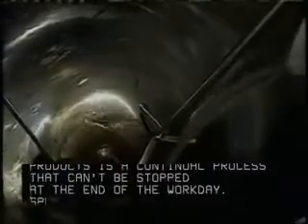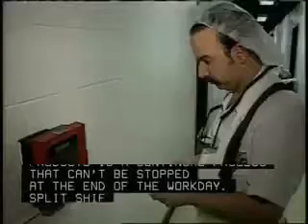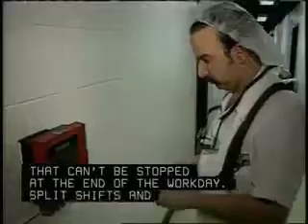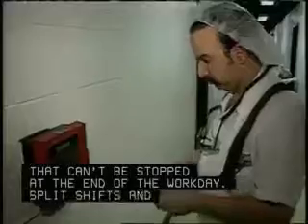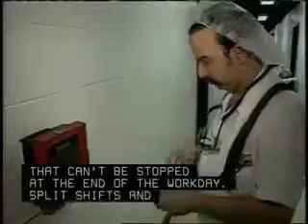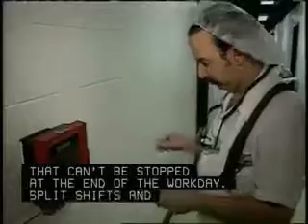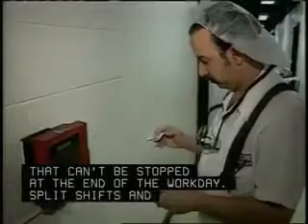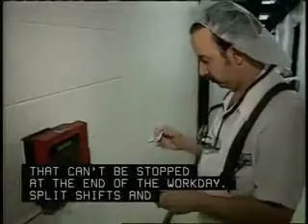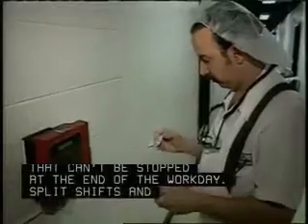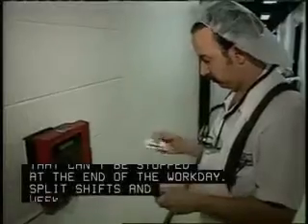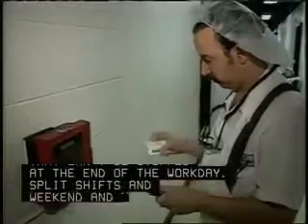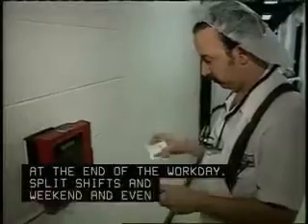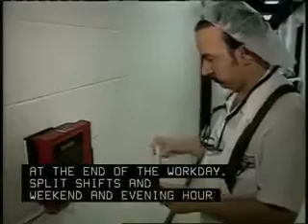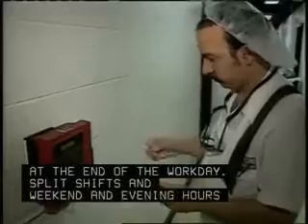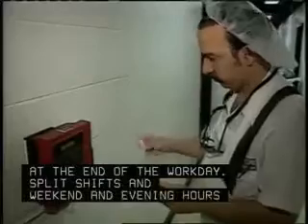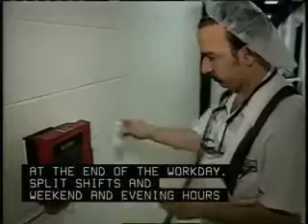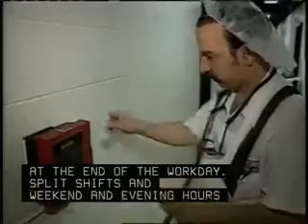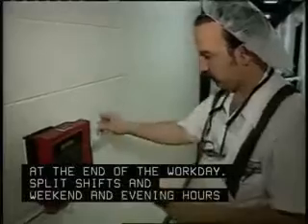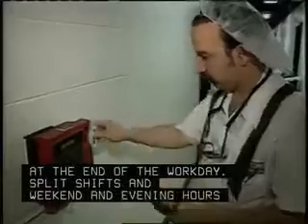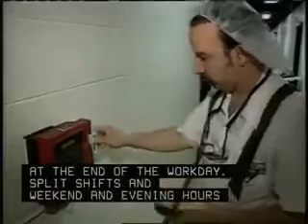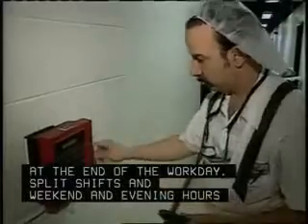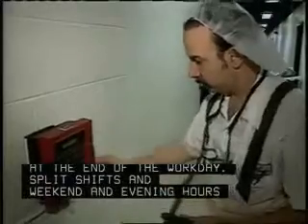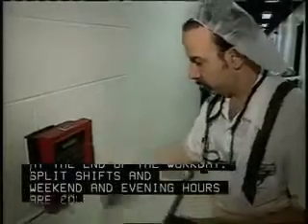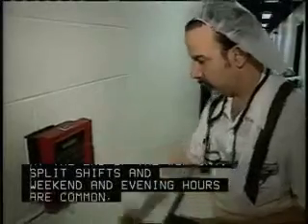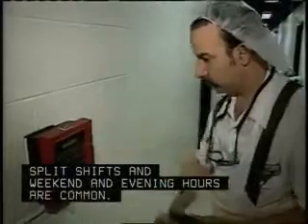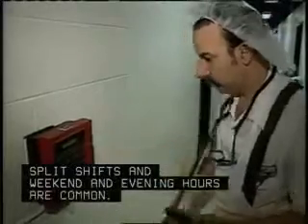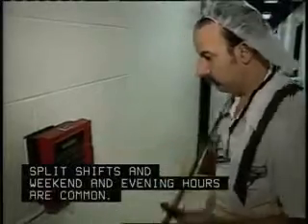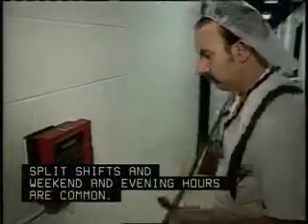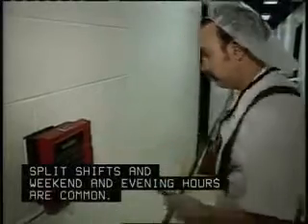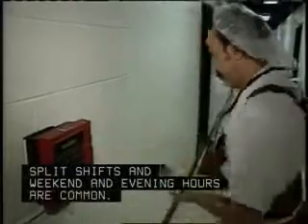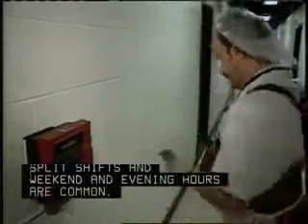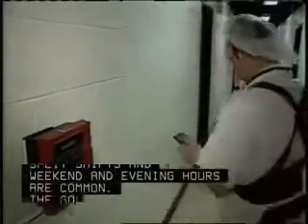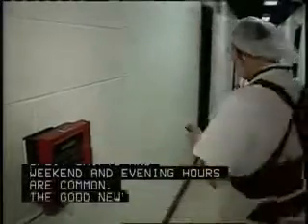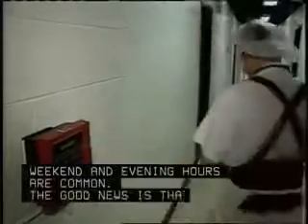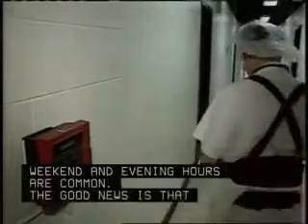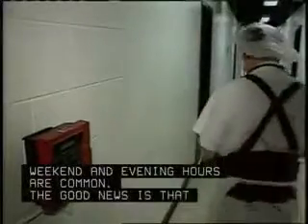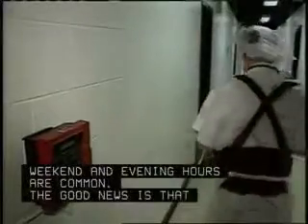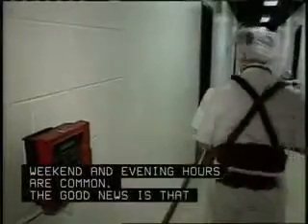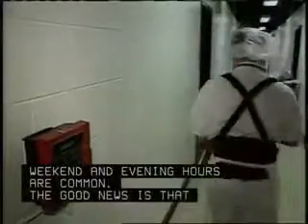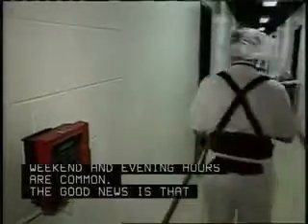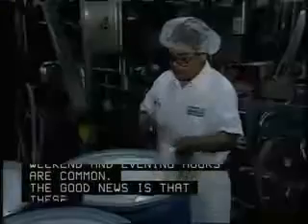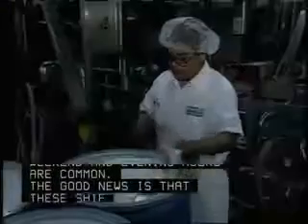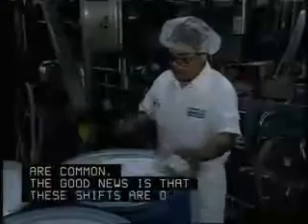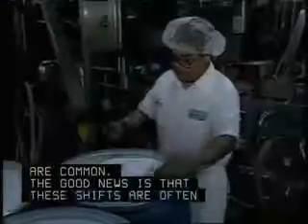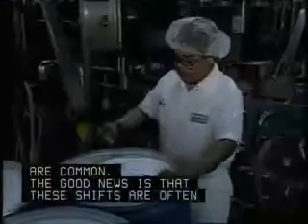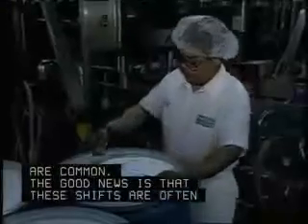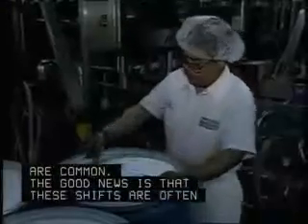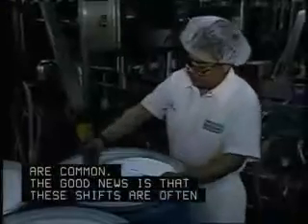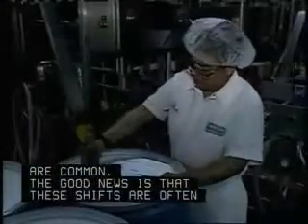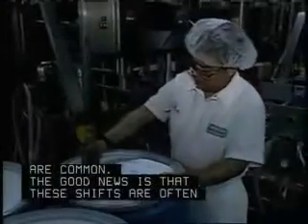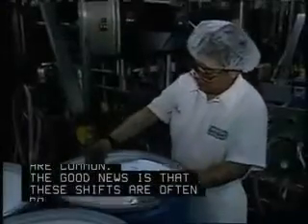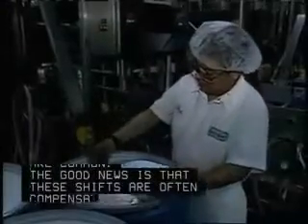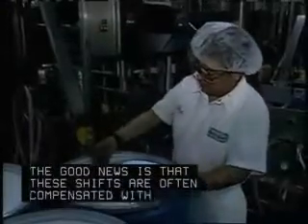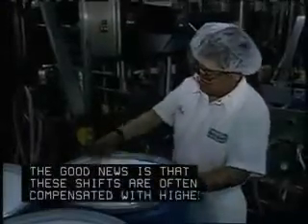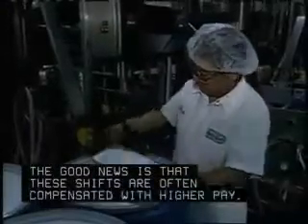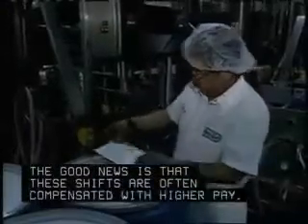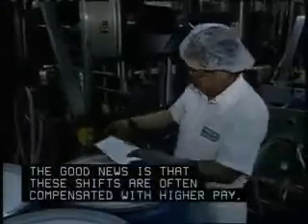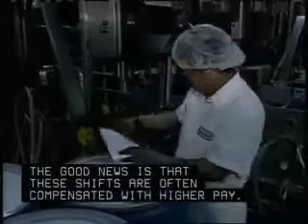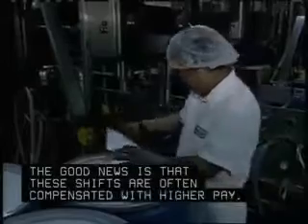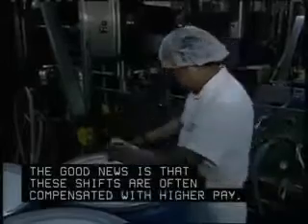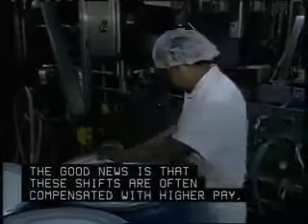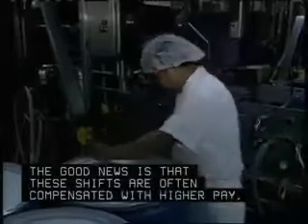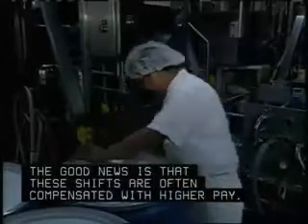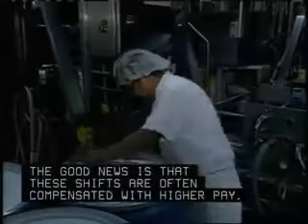Split shifts and weekend and evening hours are common. The good news is that these shifts are often compensated with higher pay.